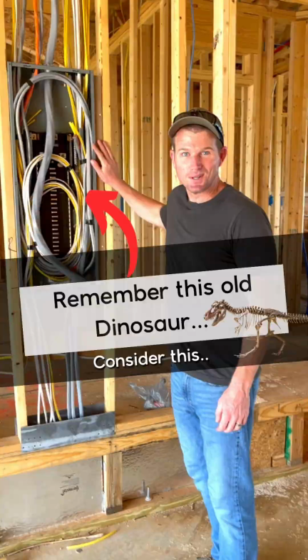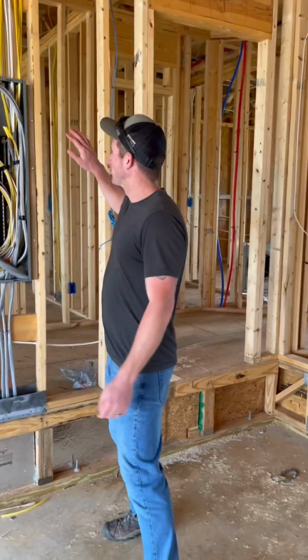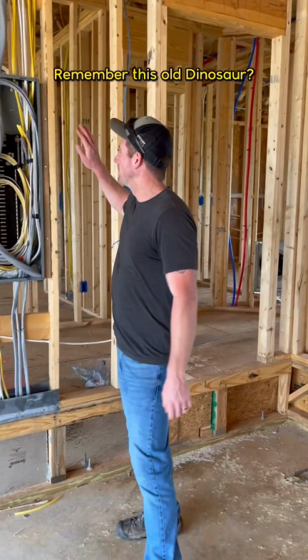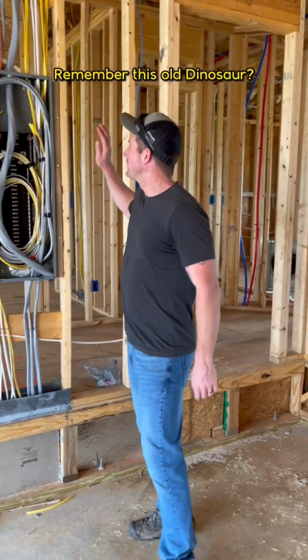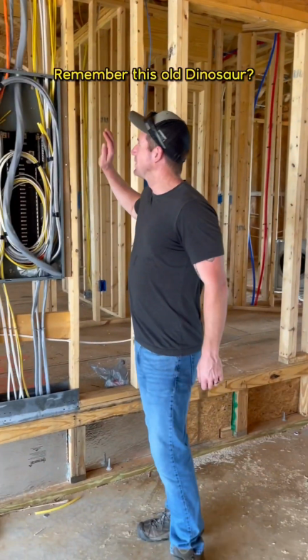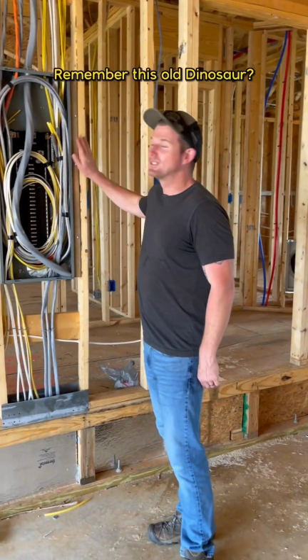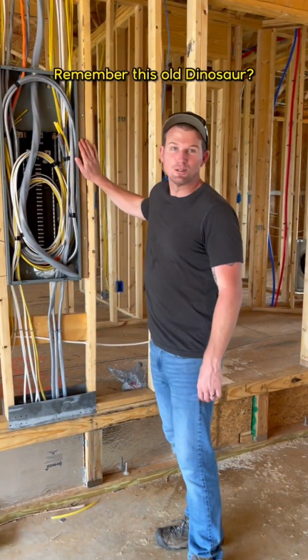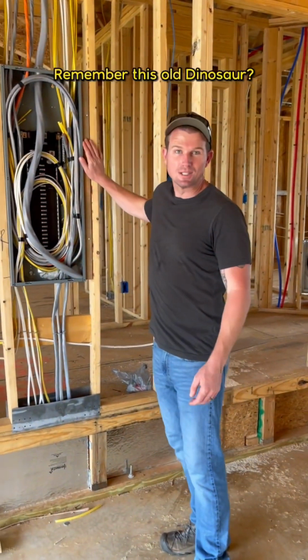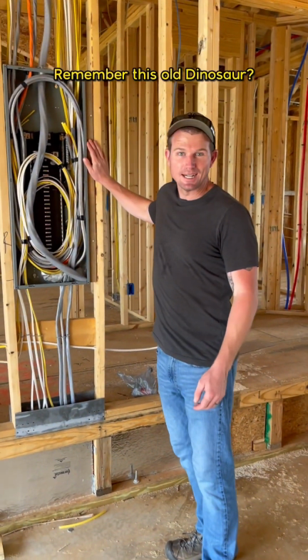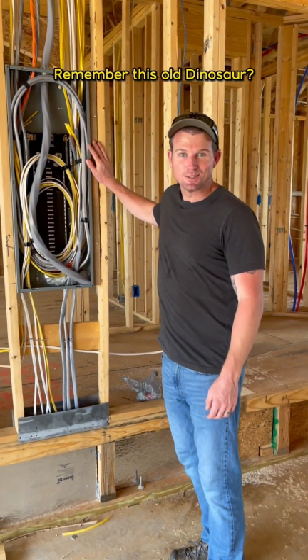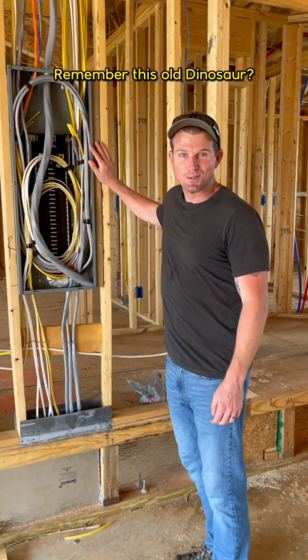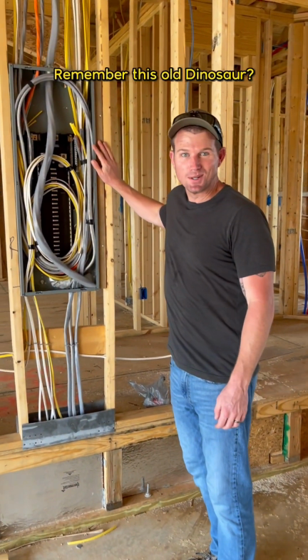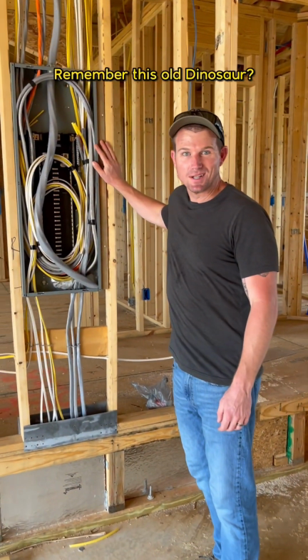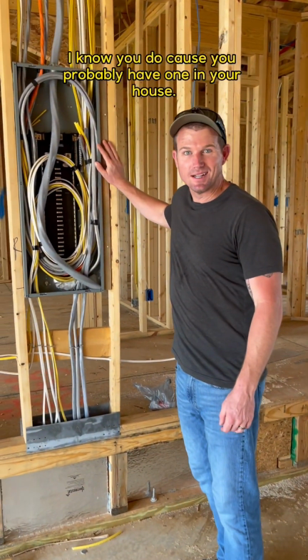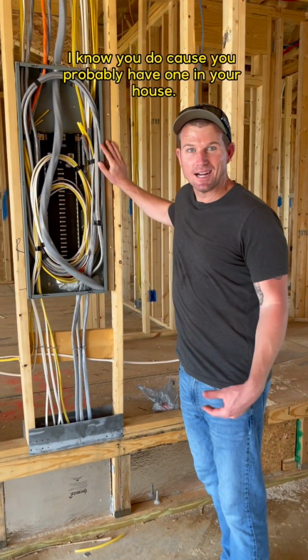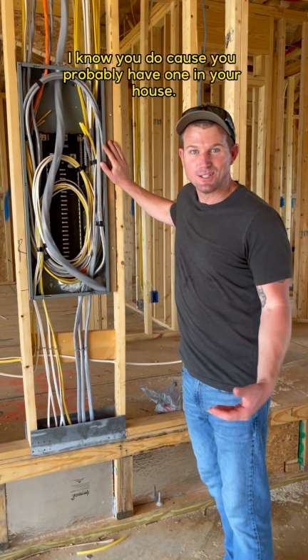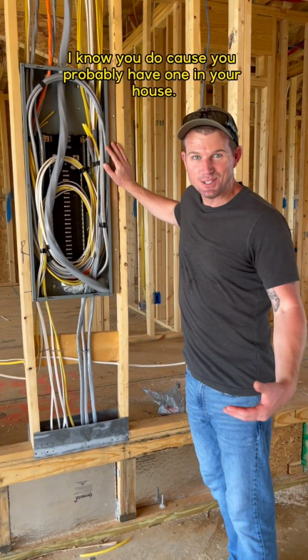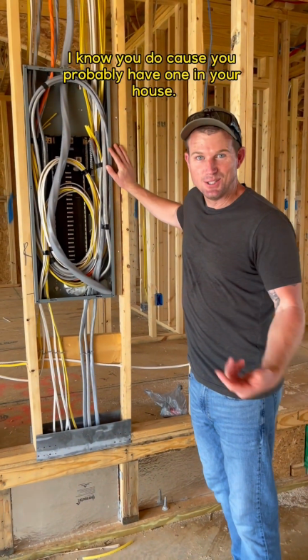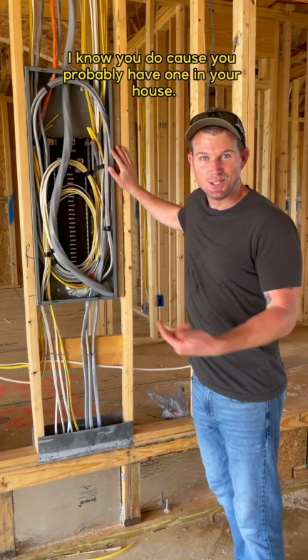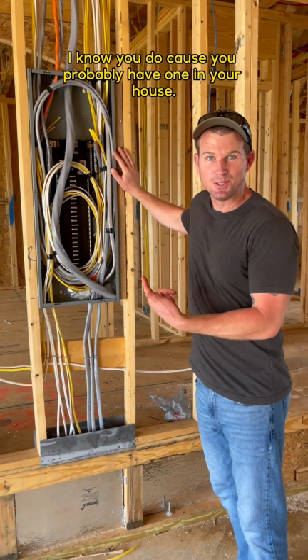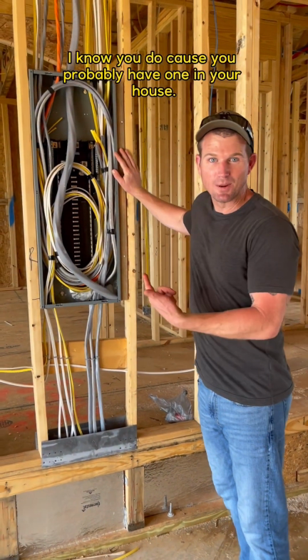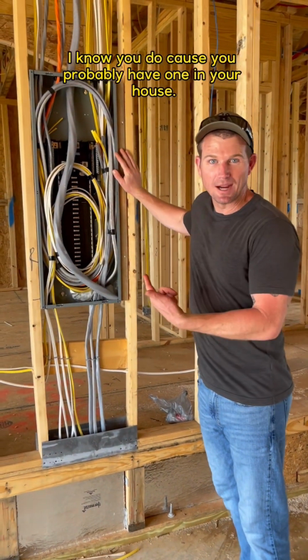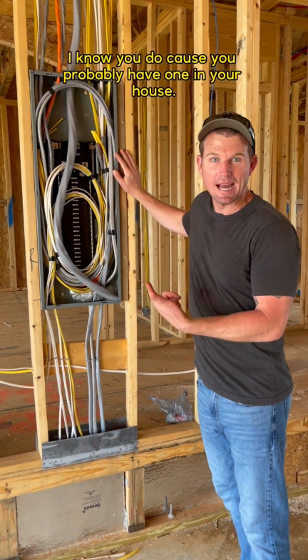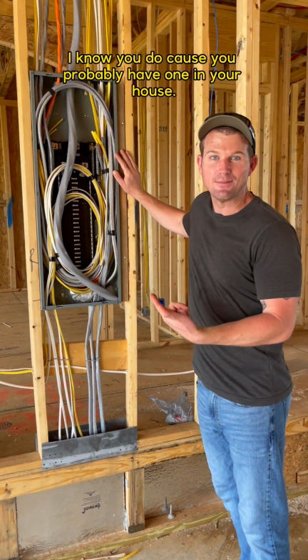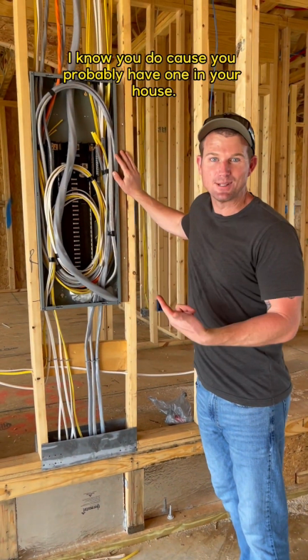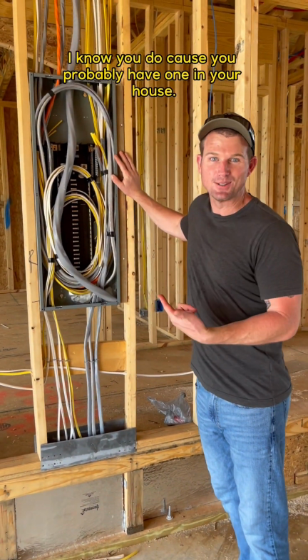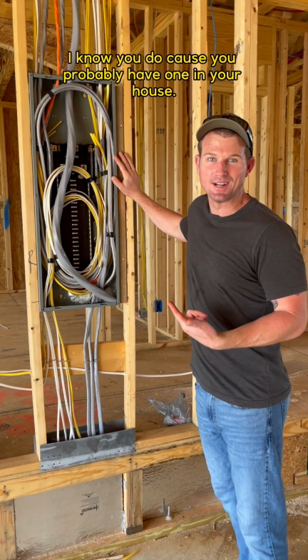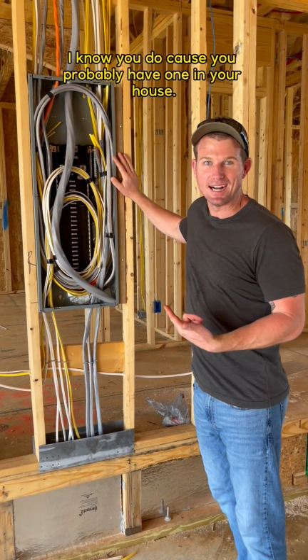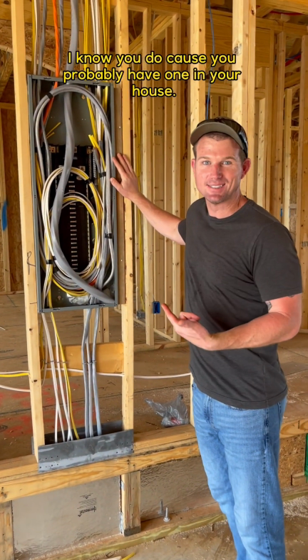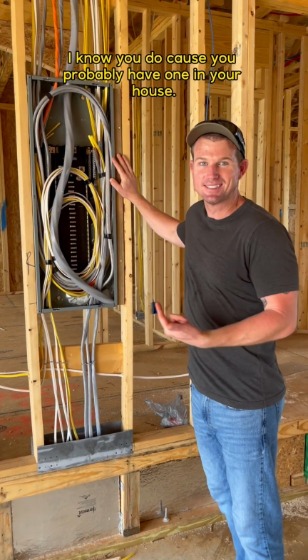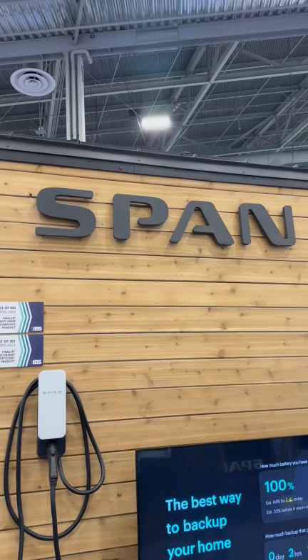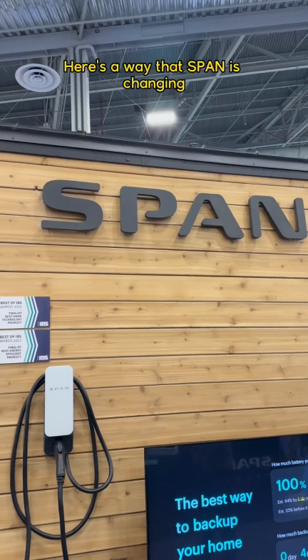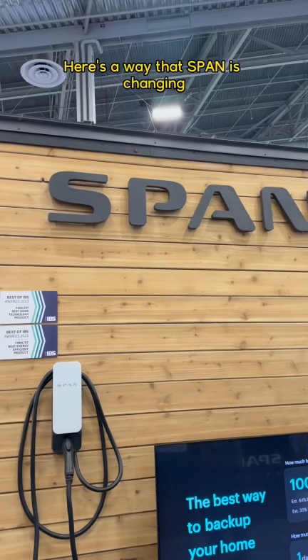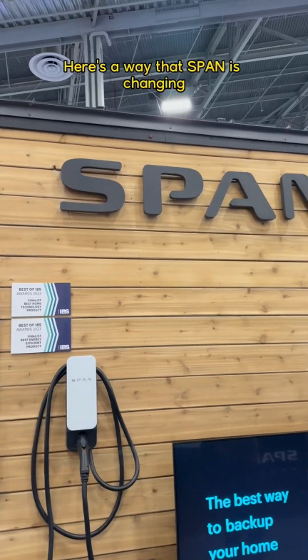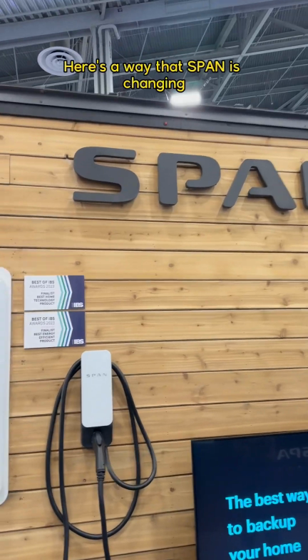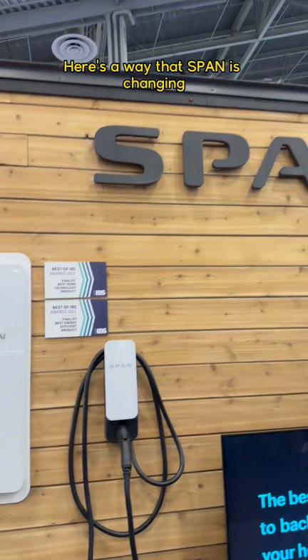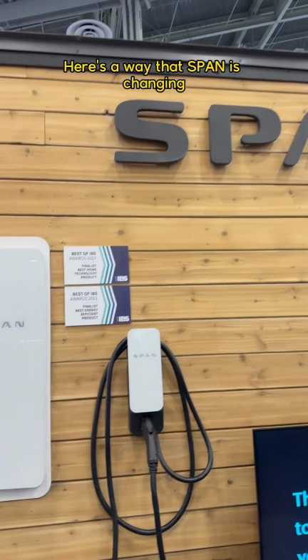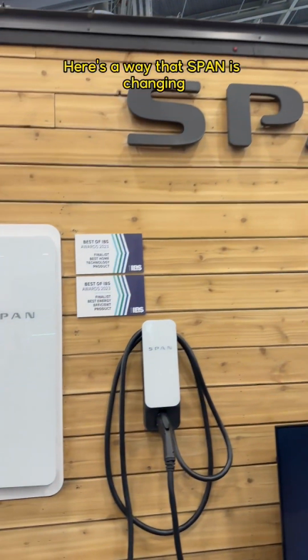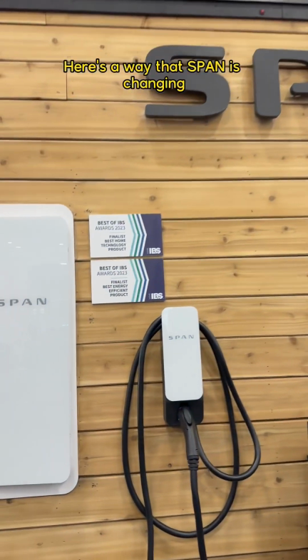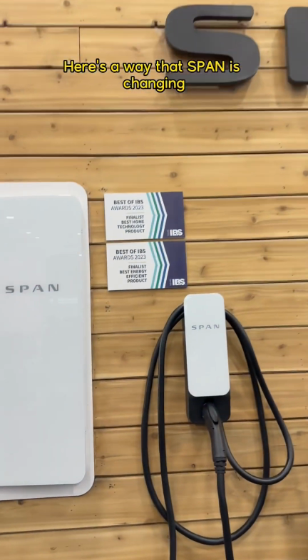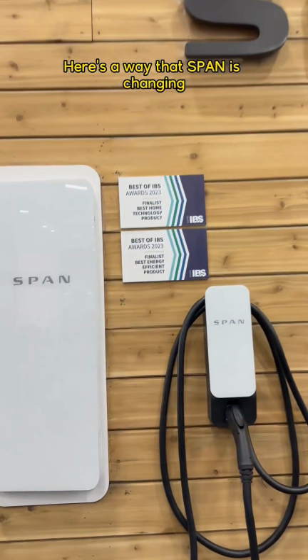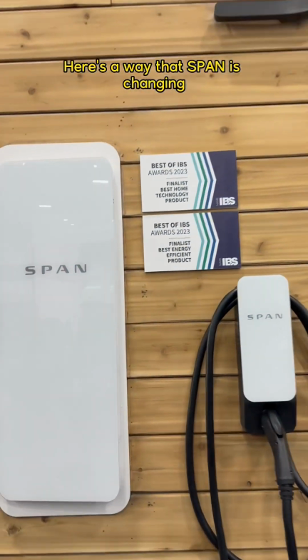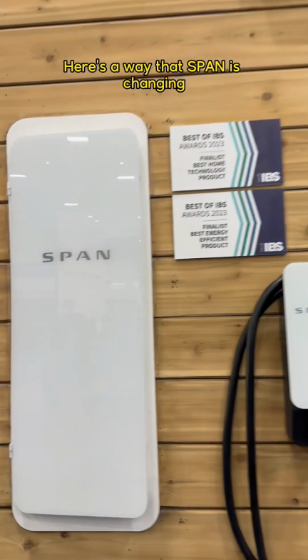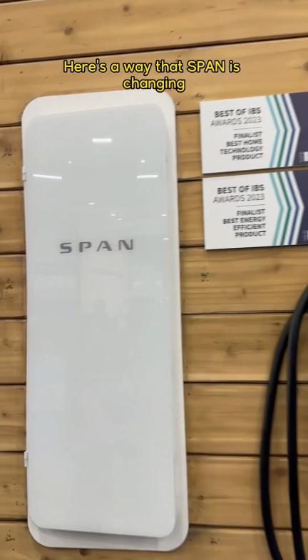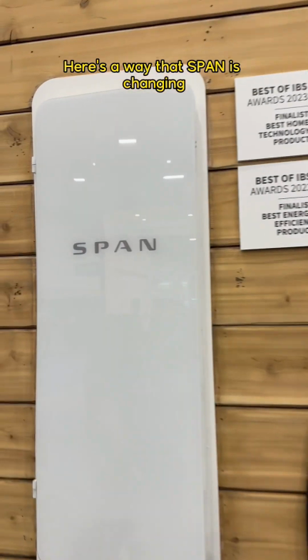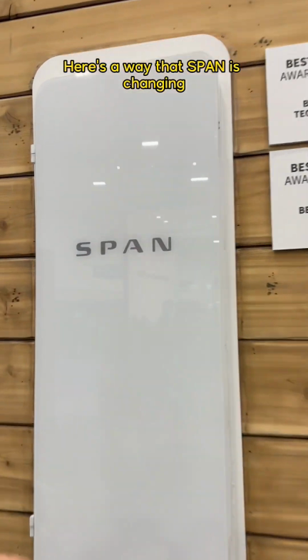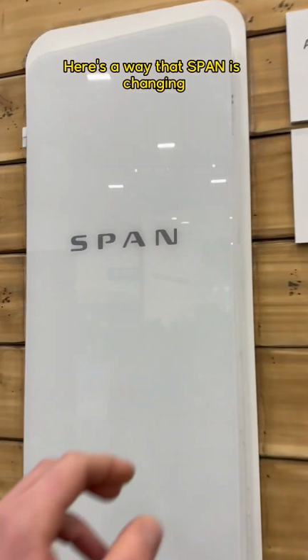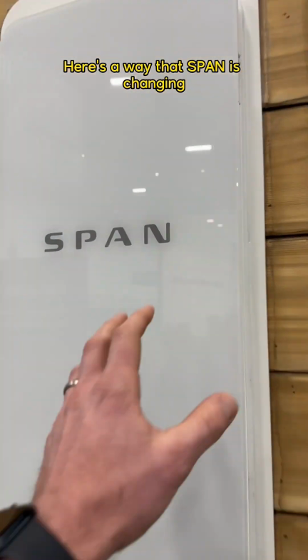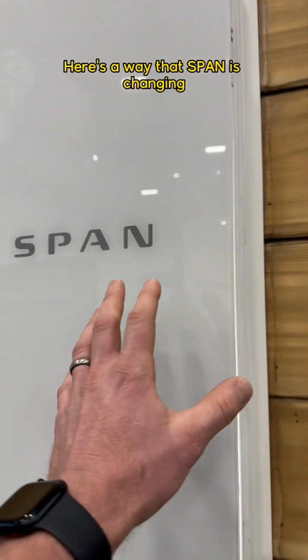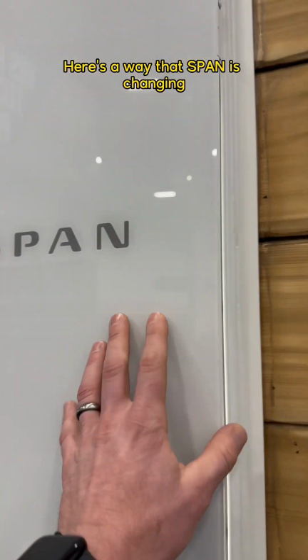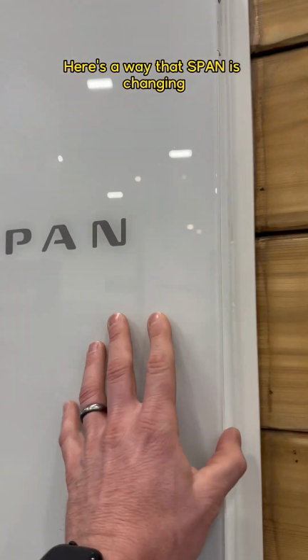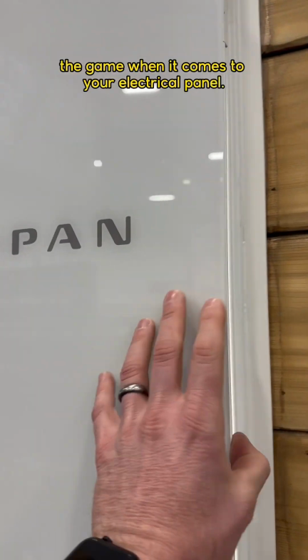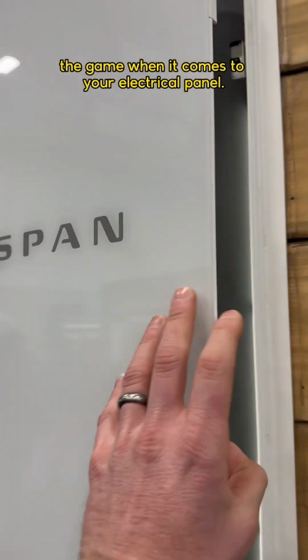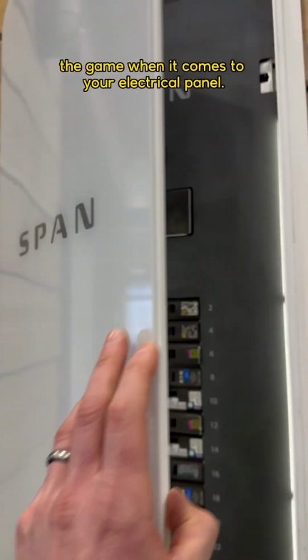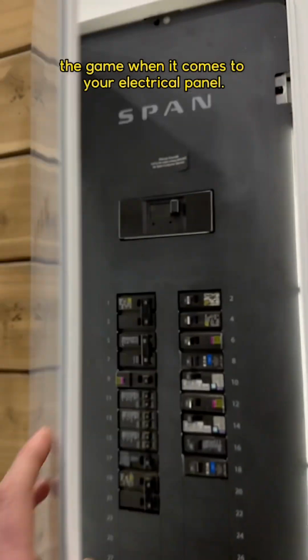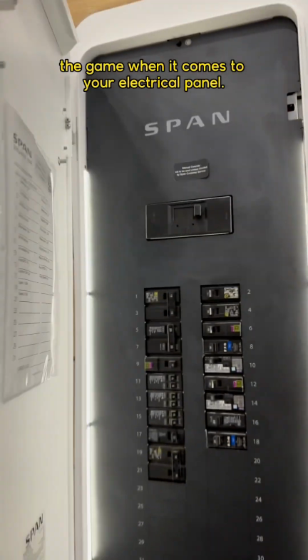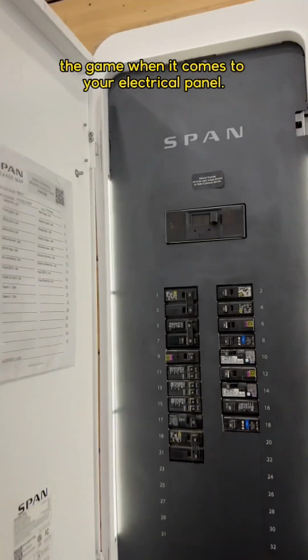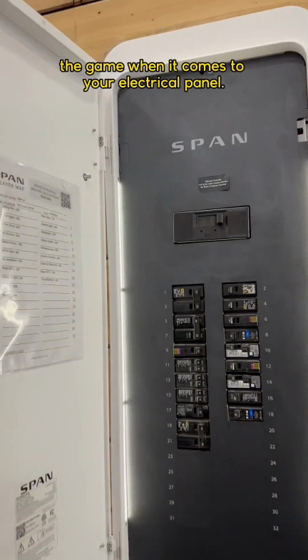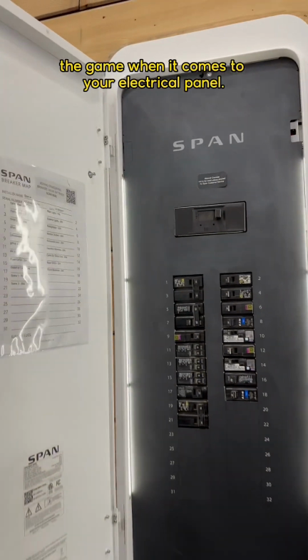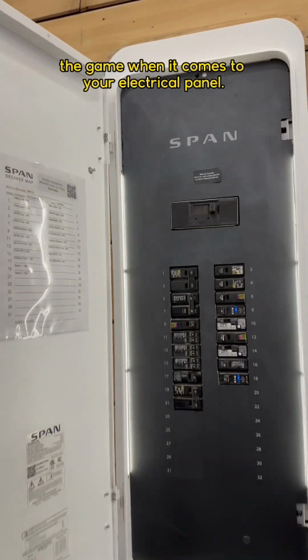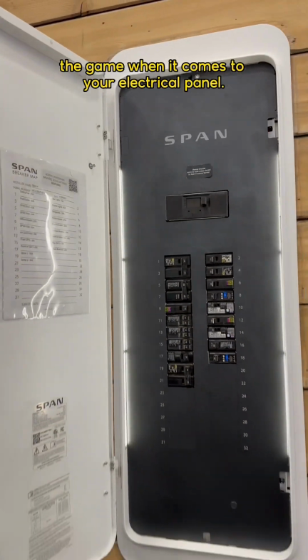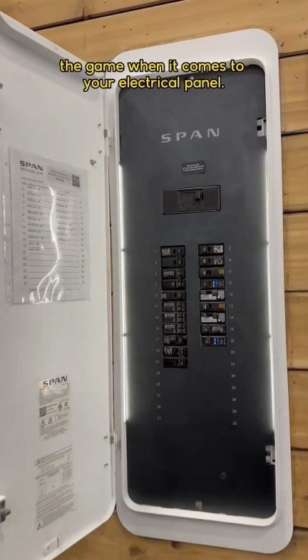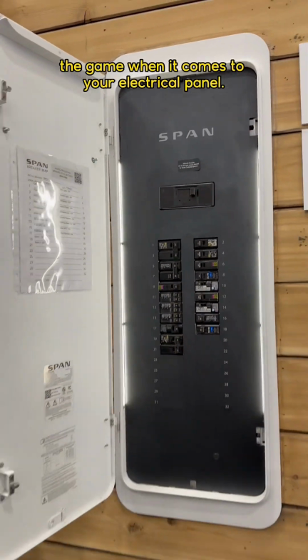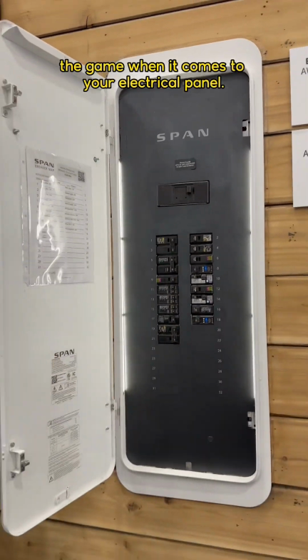Remember this old dinosaur? I know you do because you probably have one in your house. Here's a way that Span is changing the game when it comes to your electrical panel.